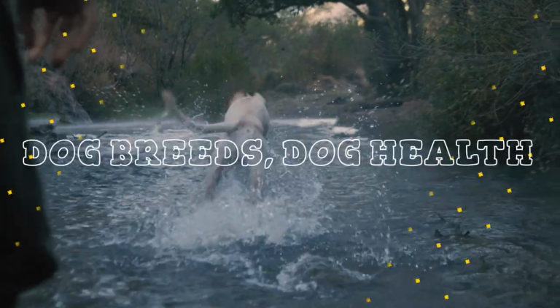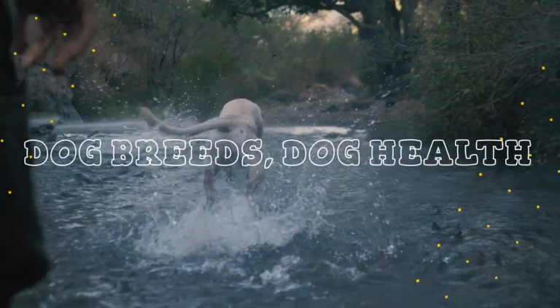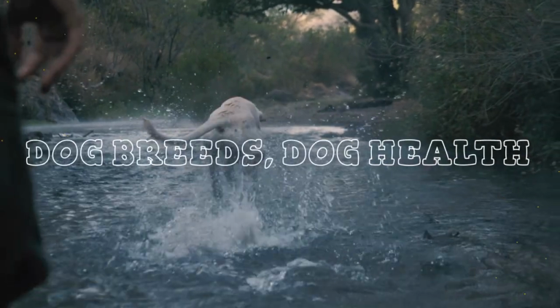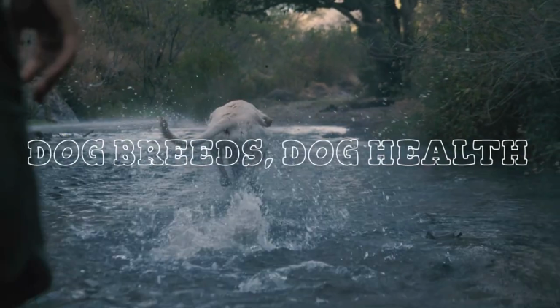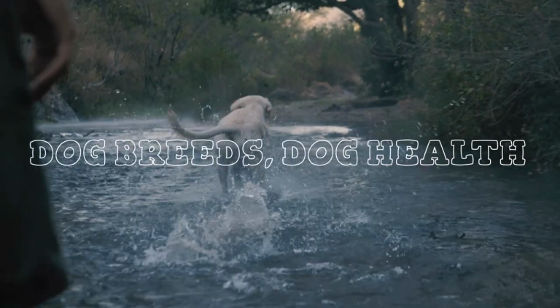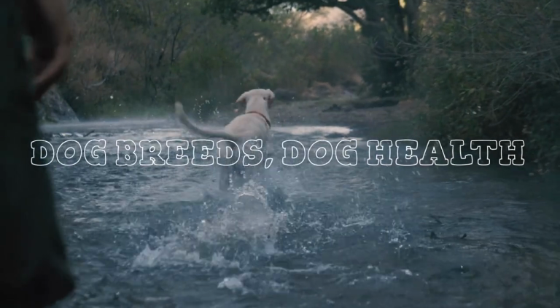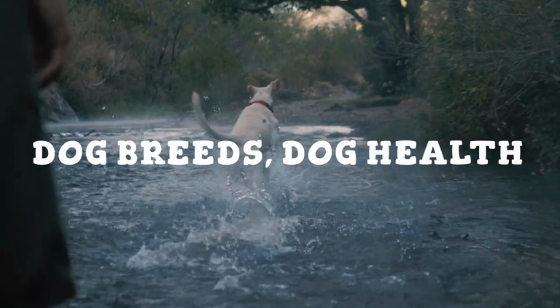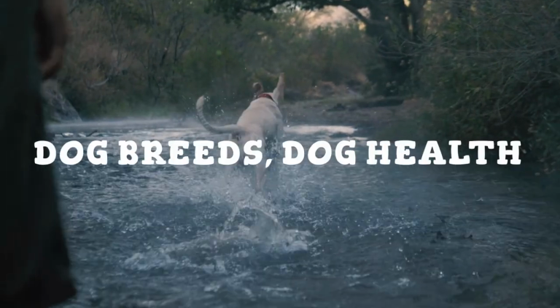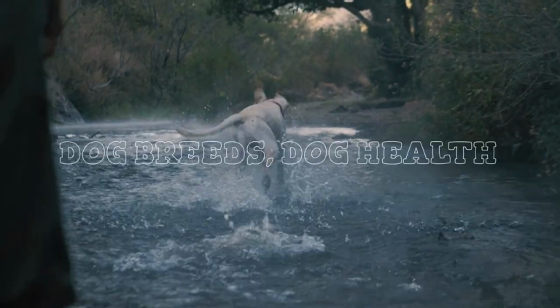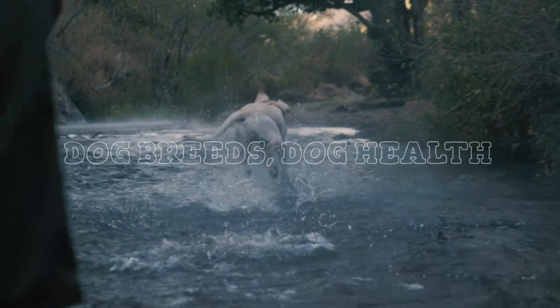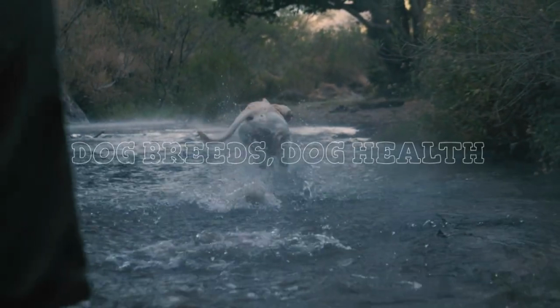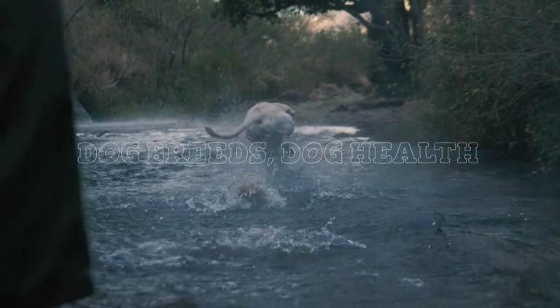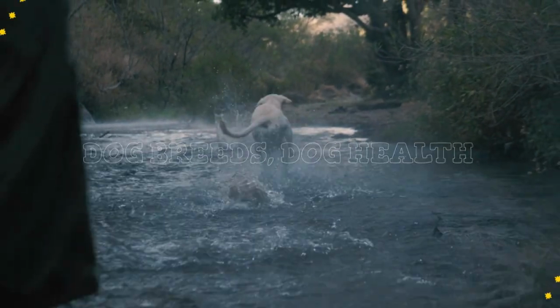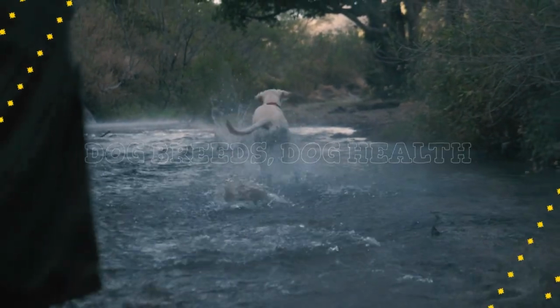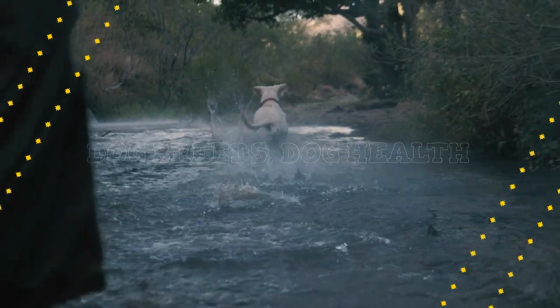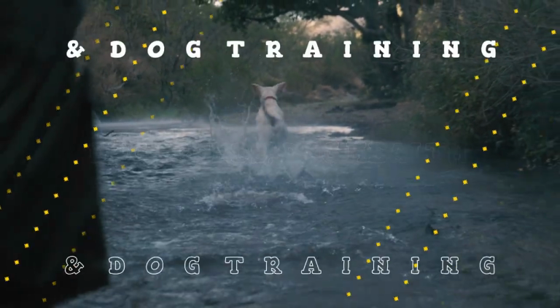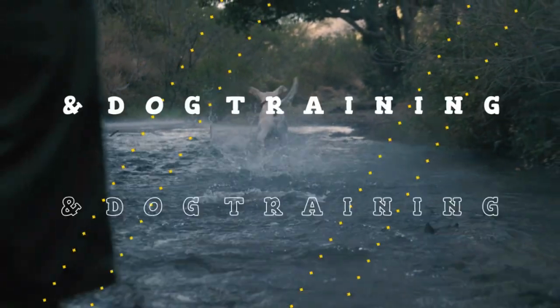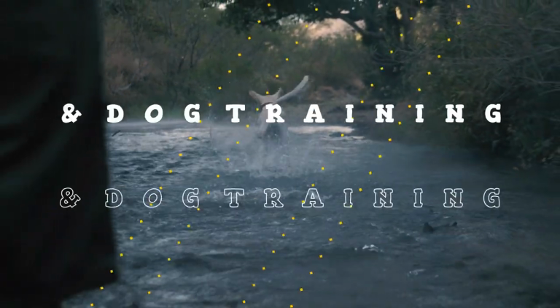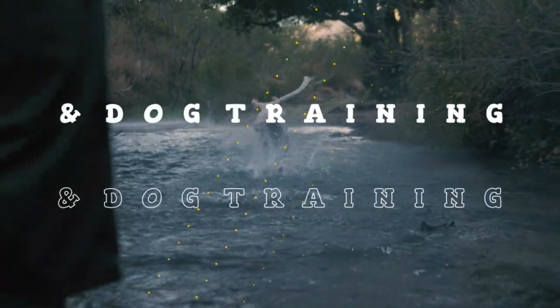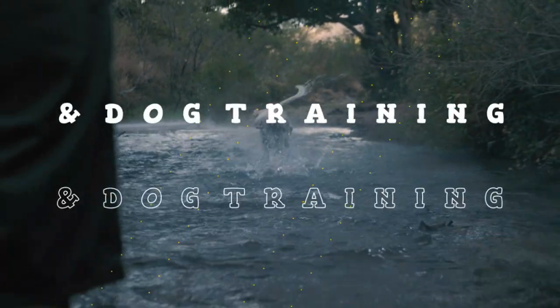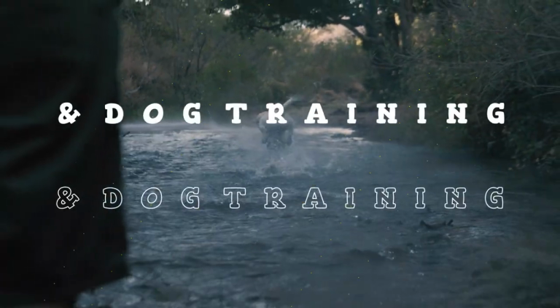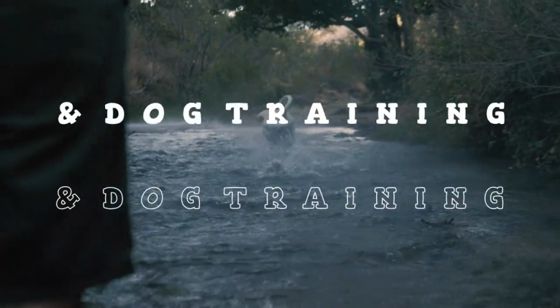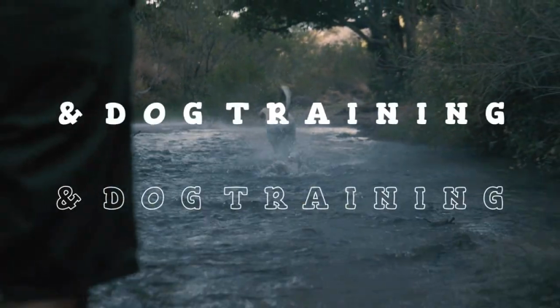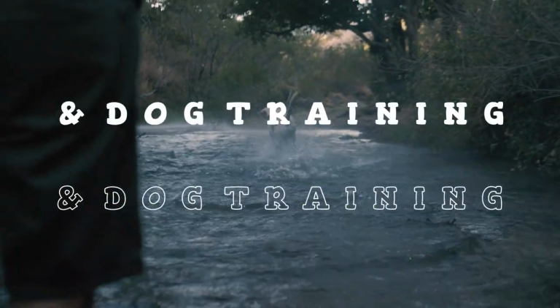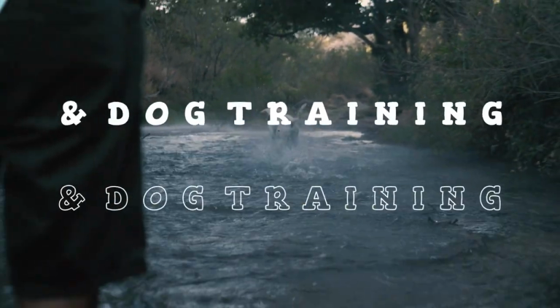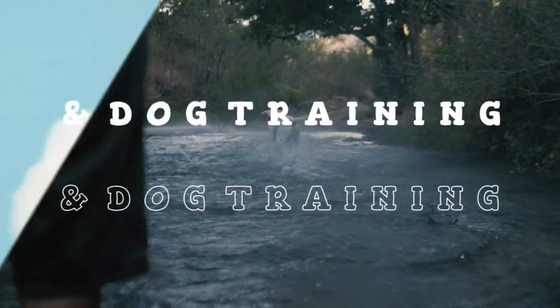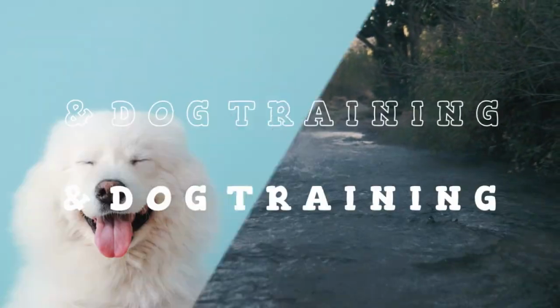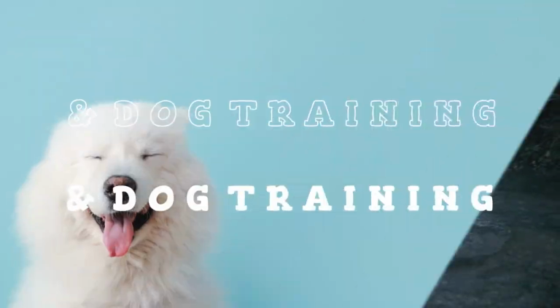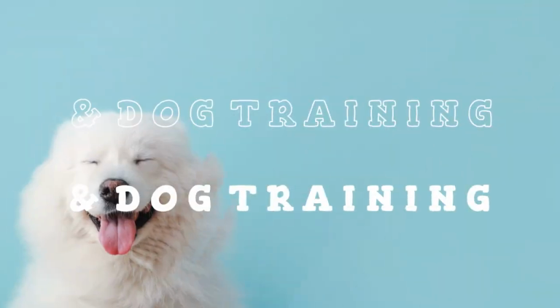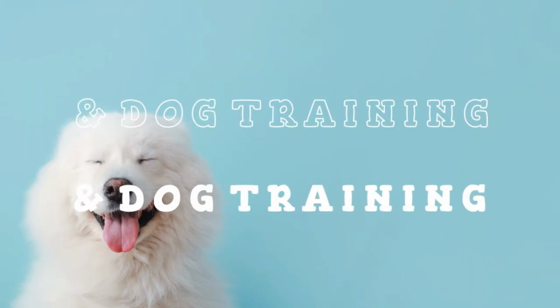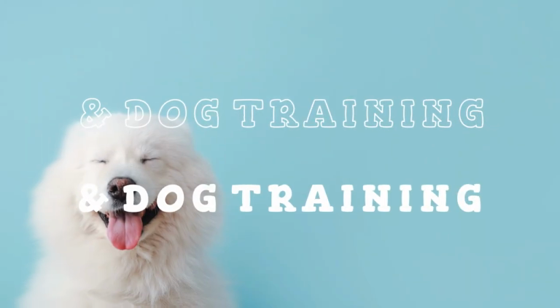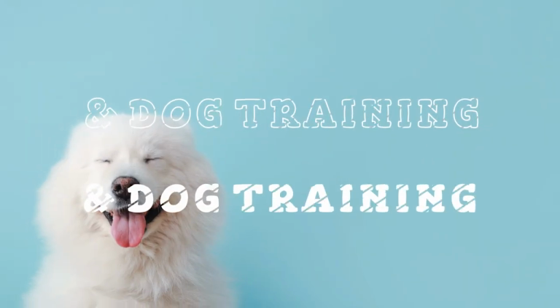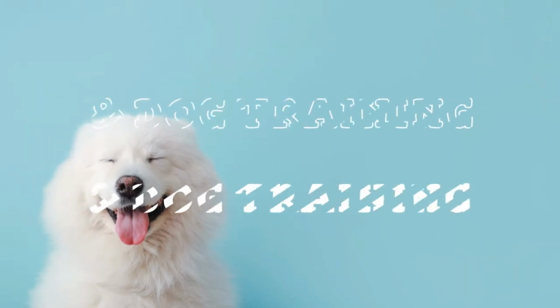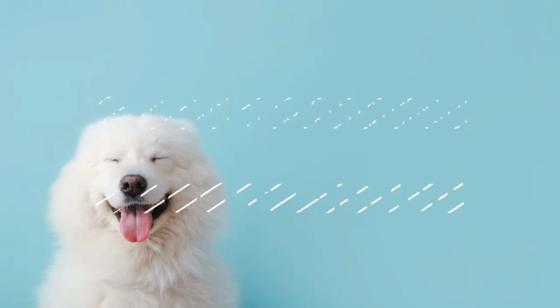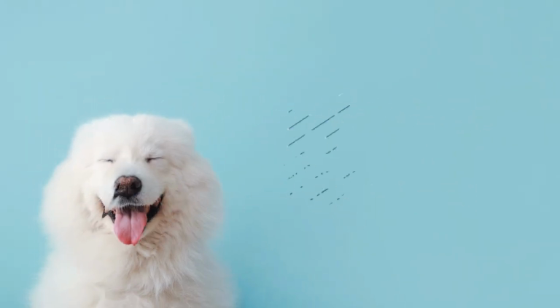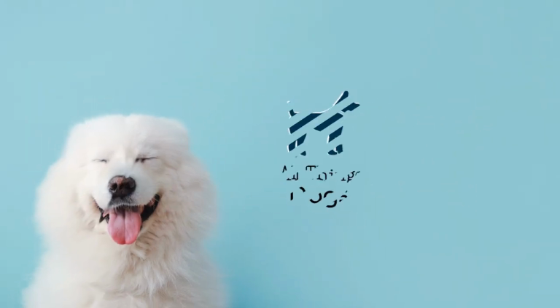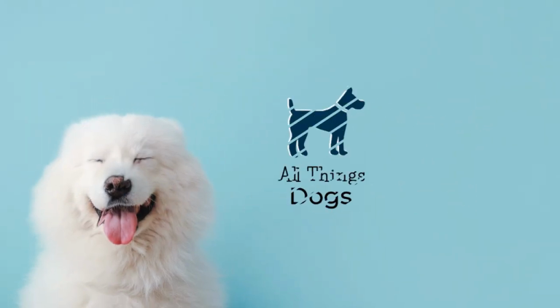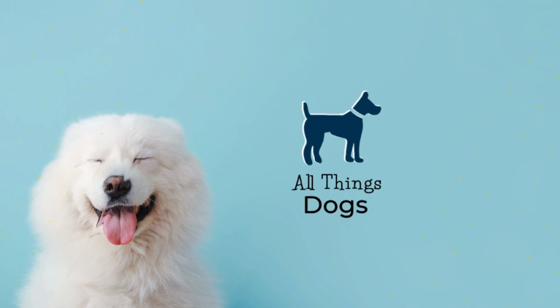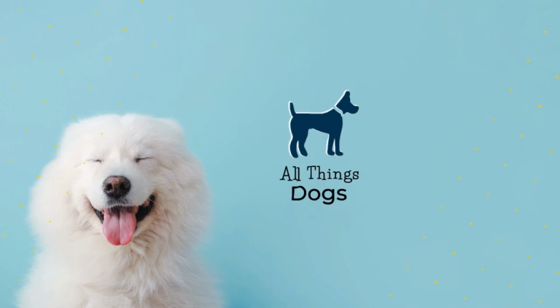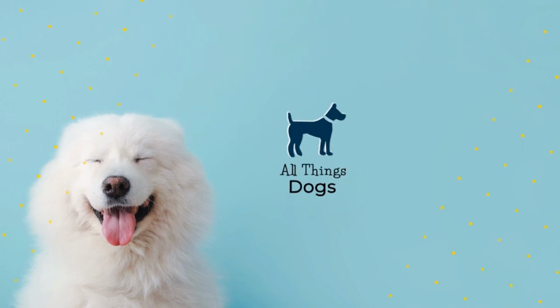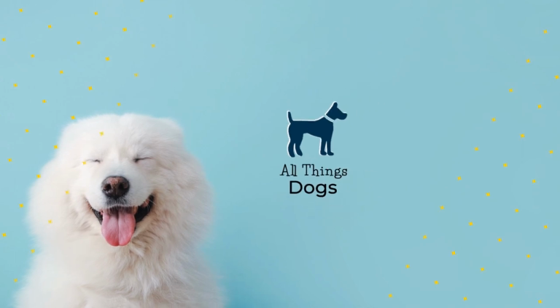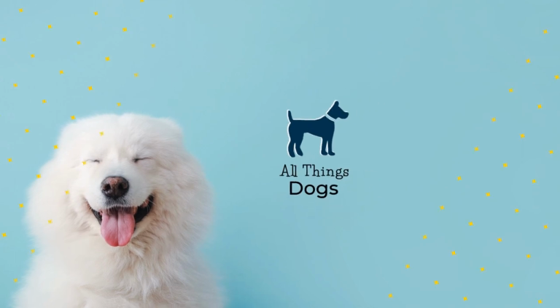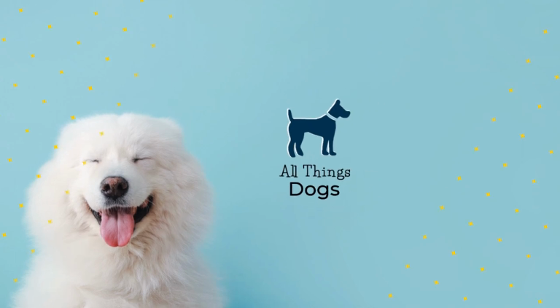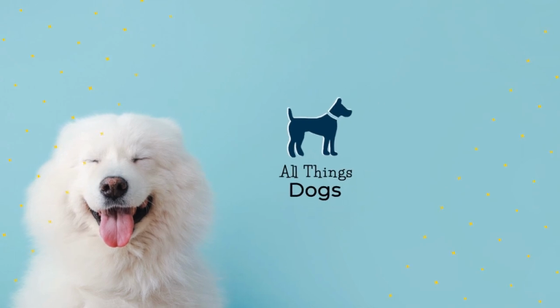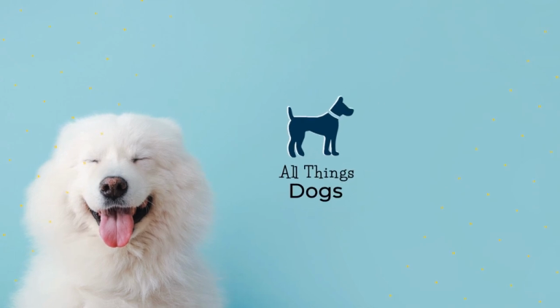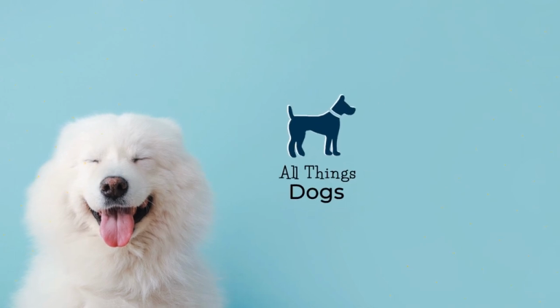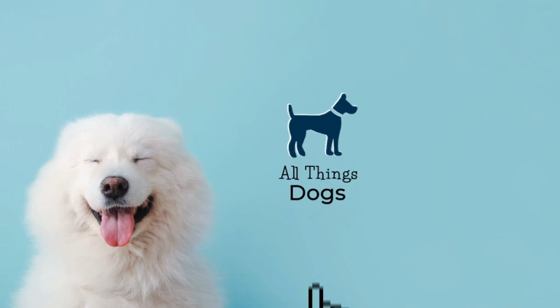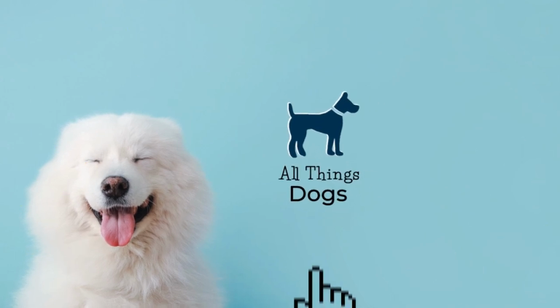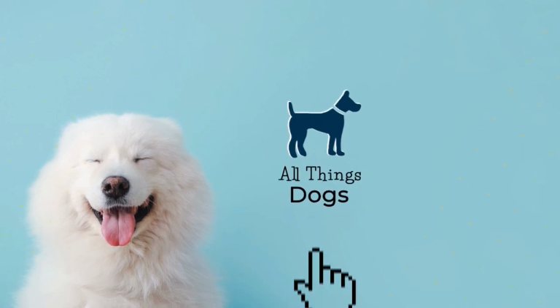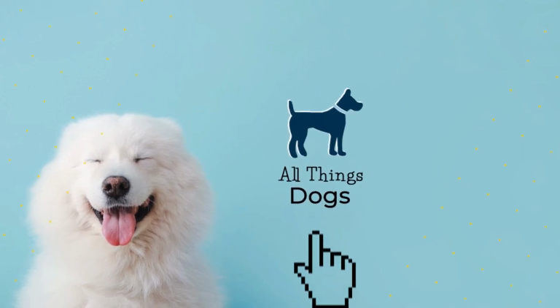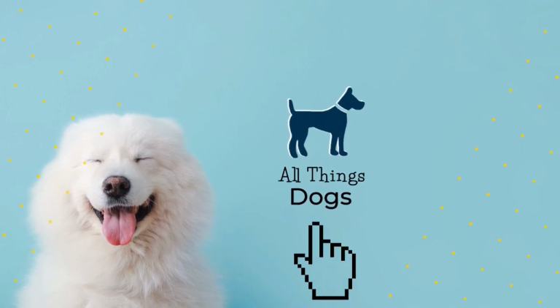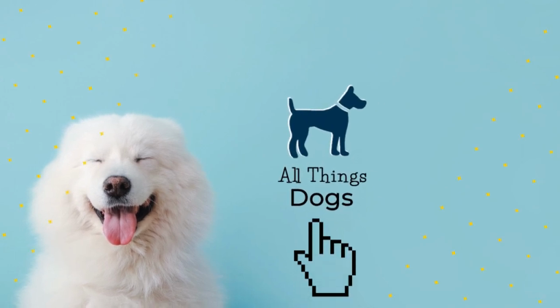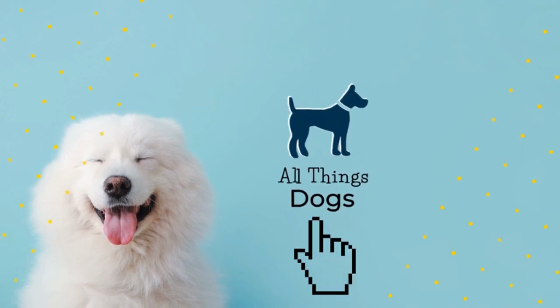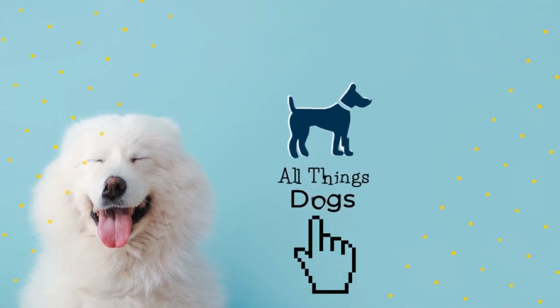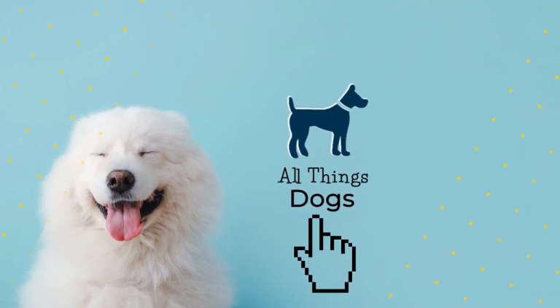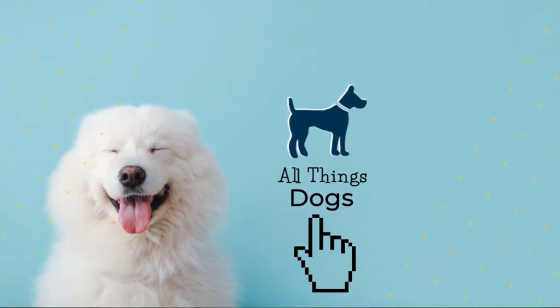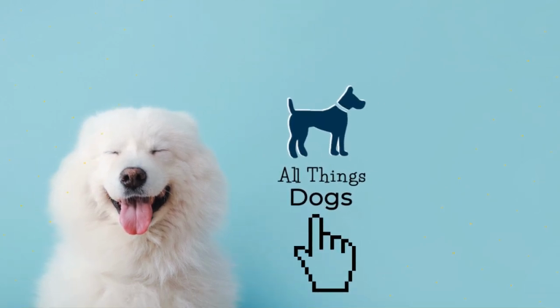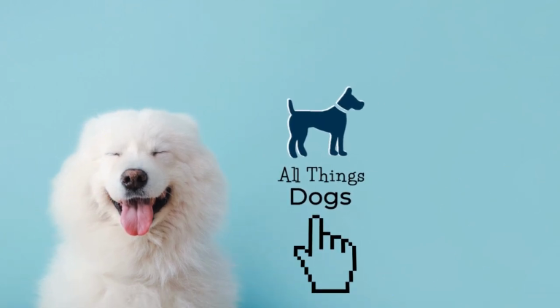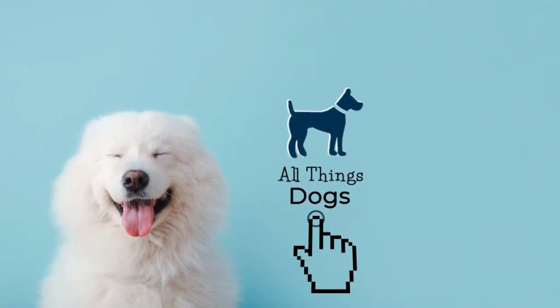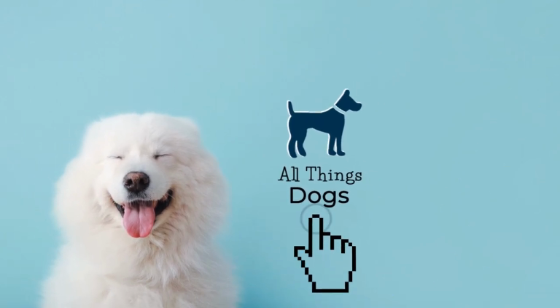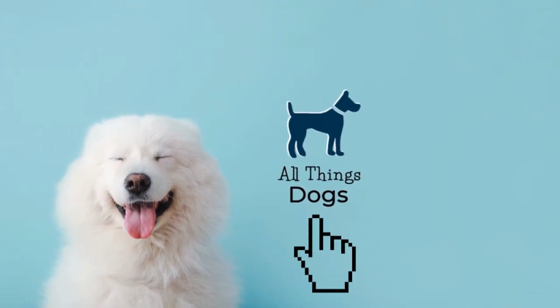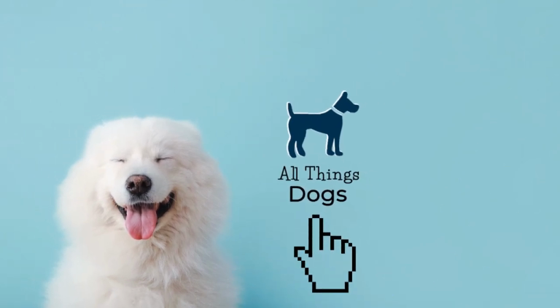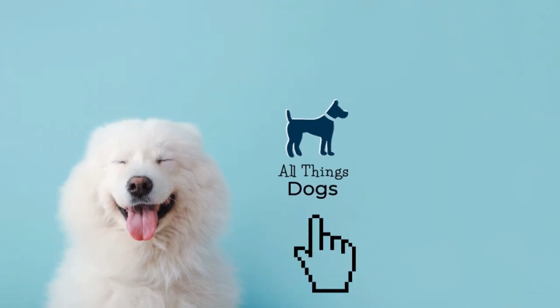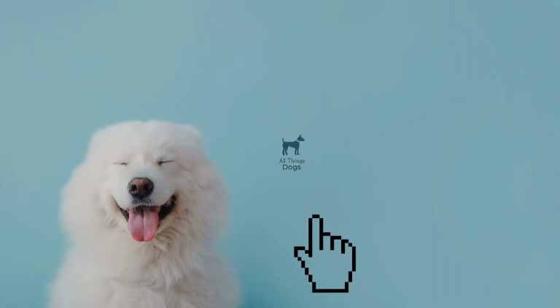Welcome to the All Things Dogs YouTube channel. To learn more about other amazing dog breeds and all things dogs, hit the subscribe button below.